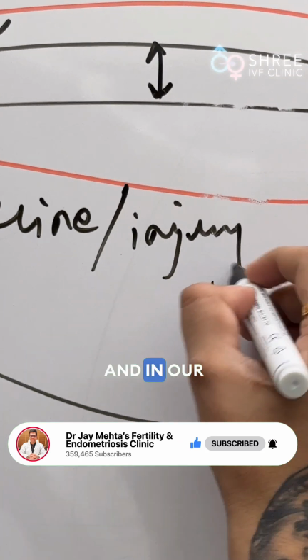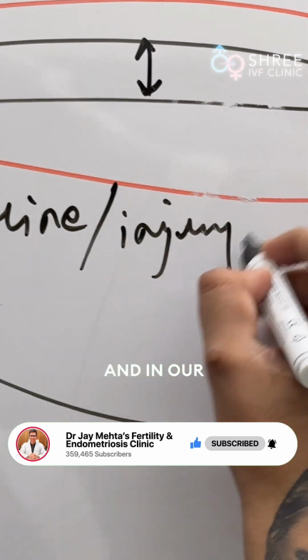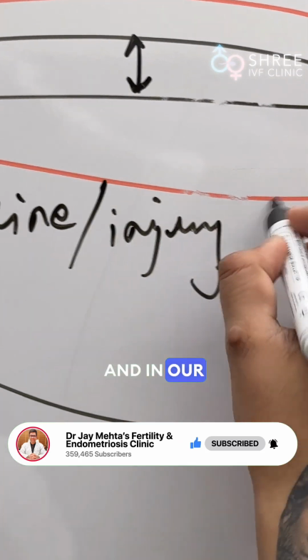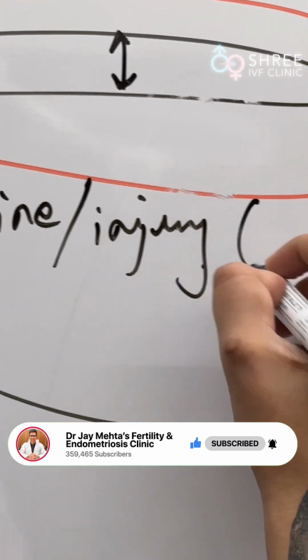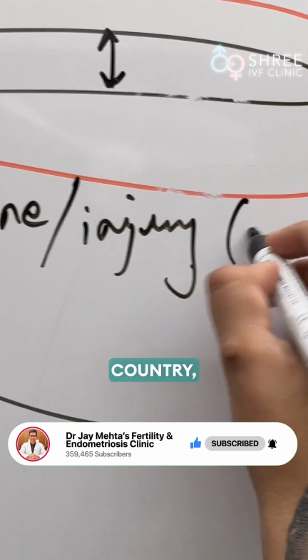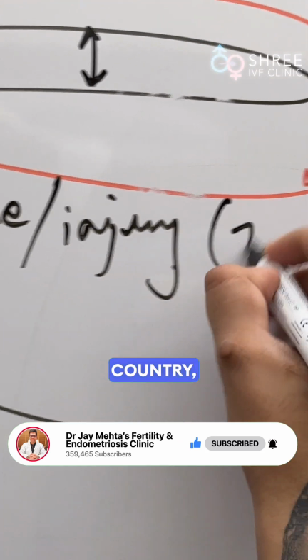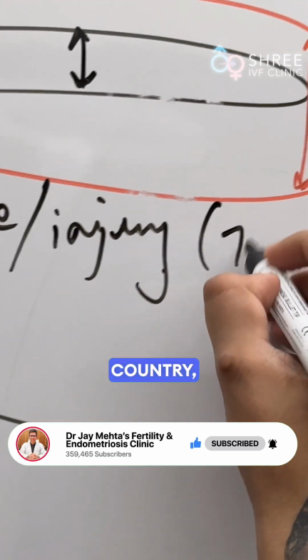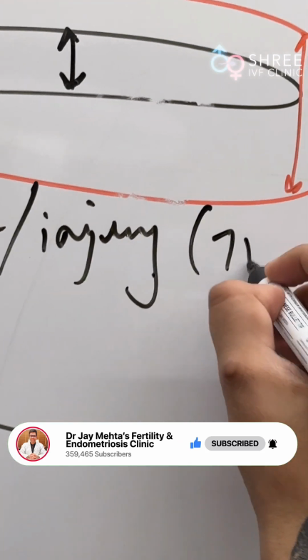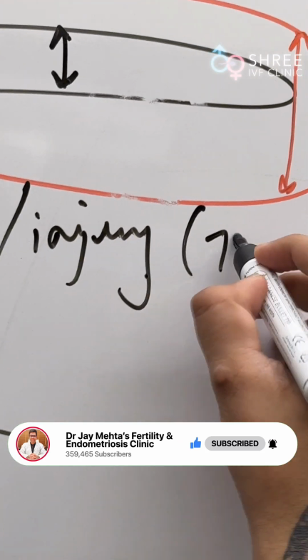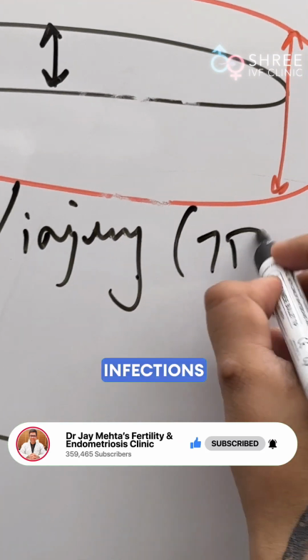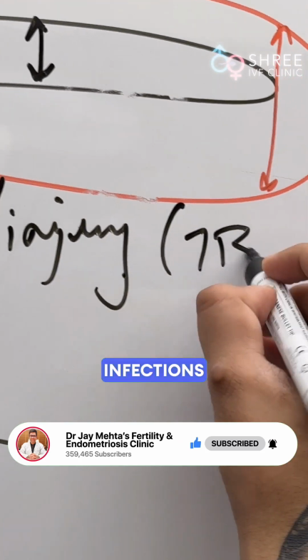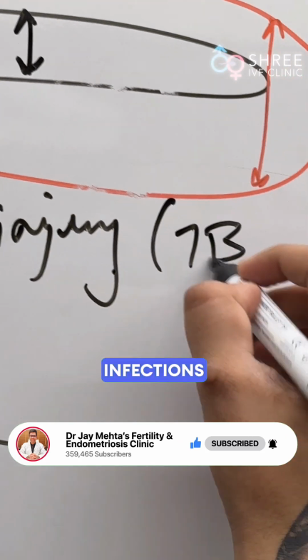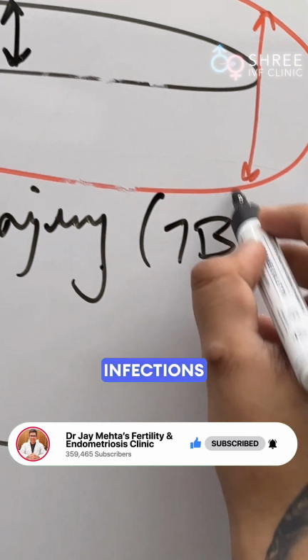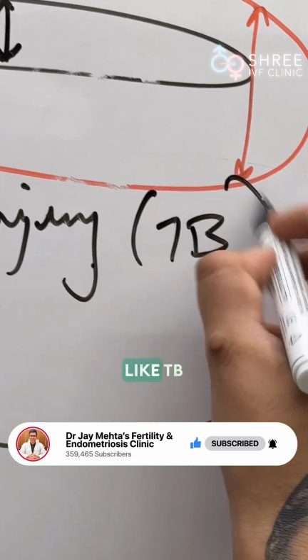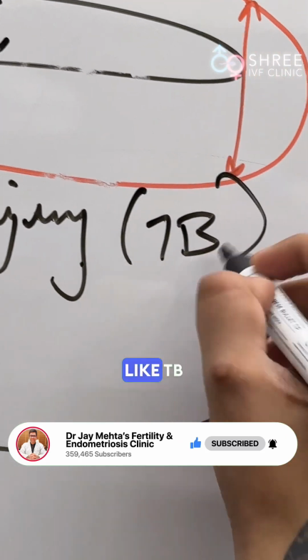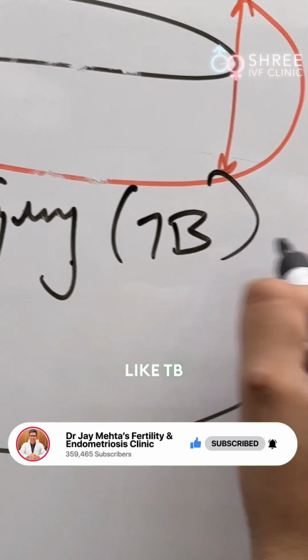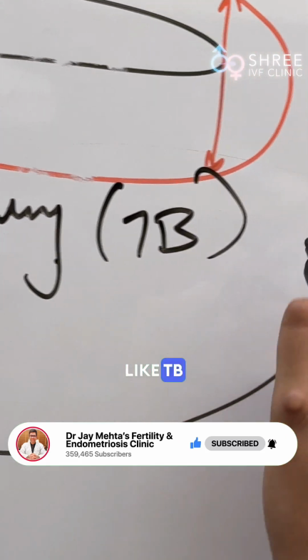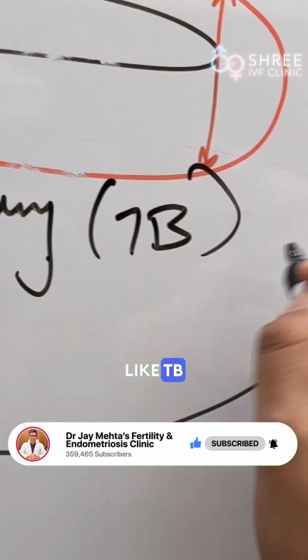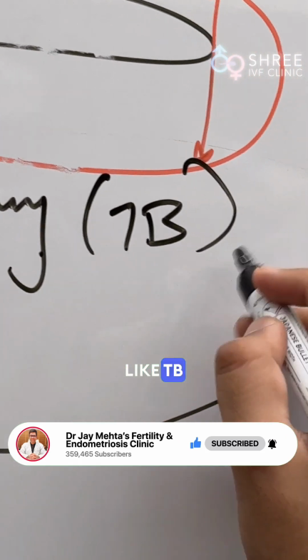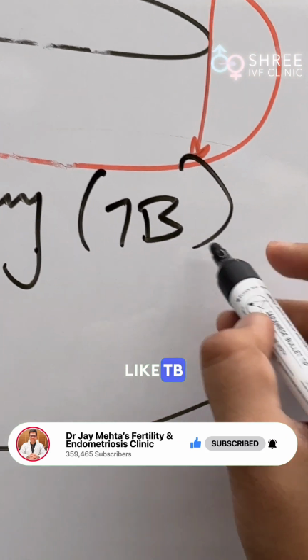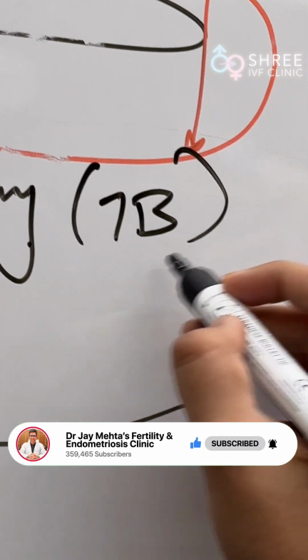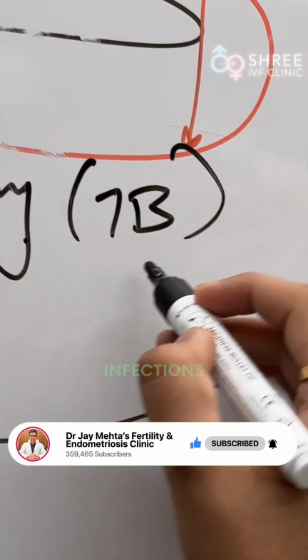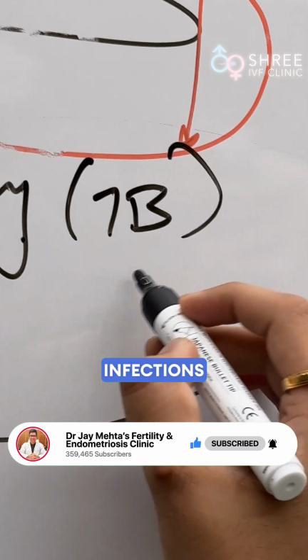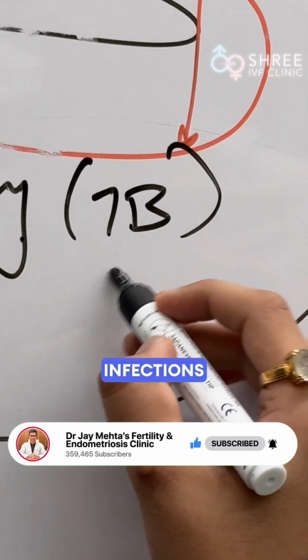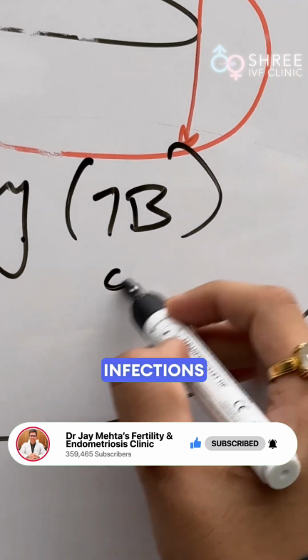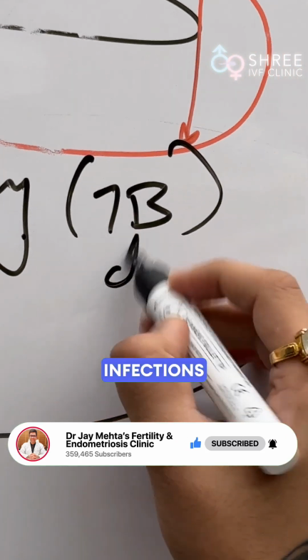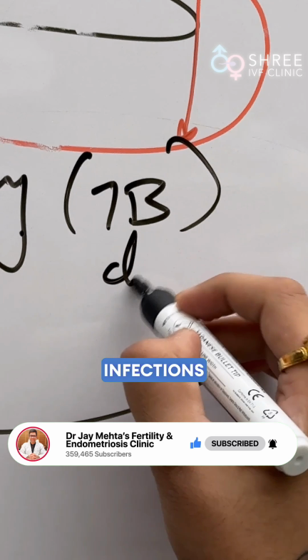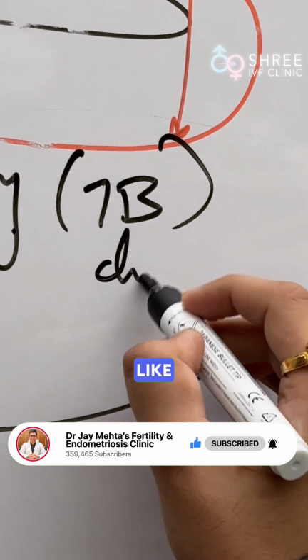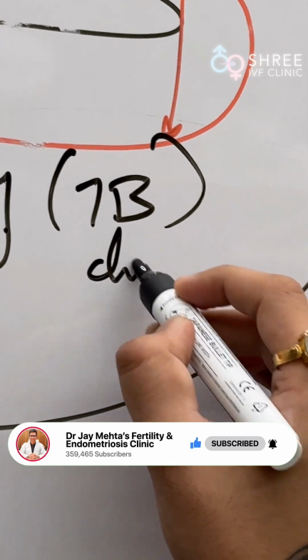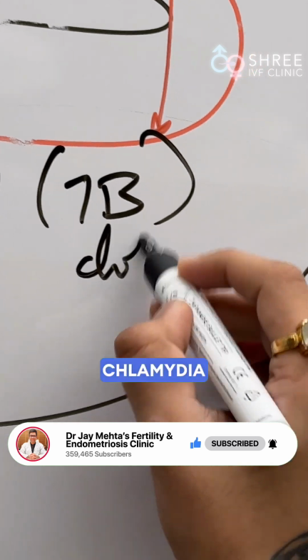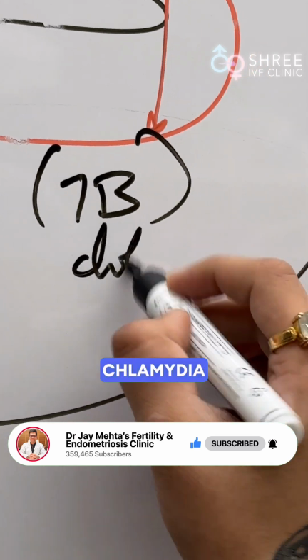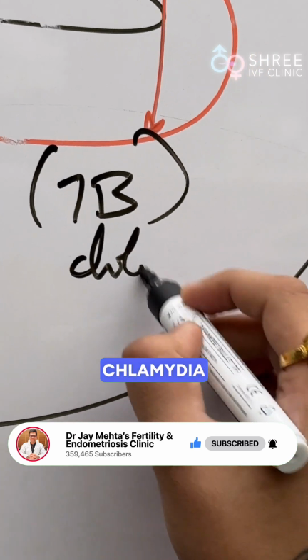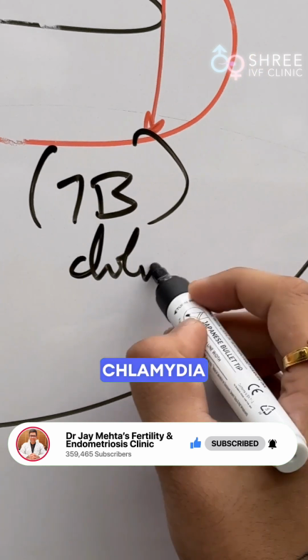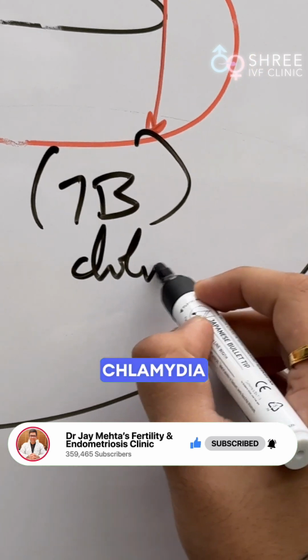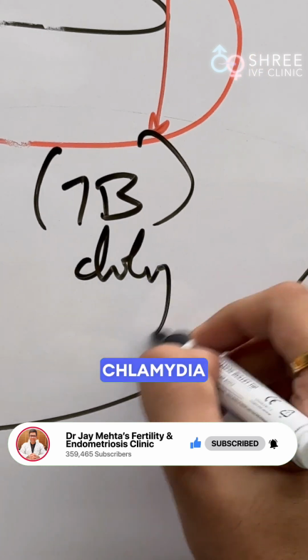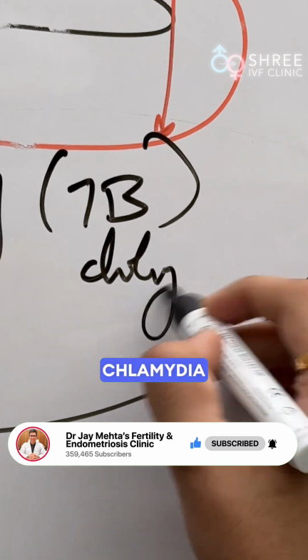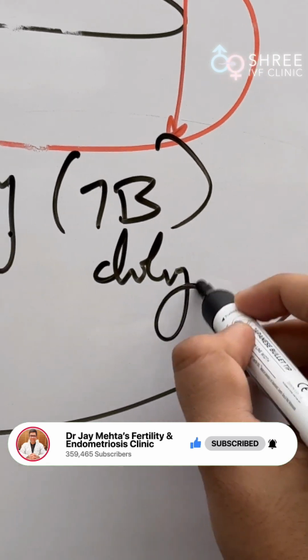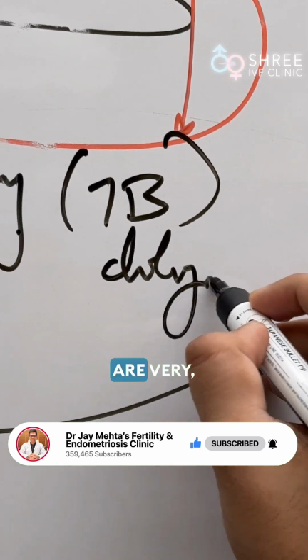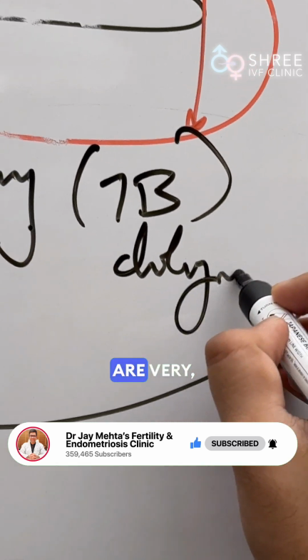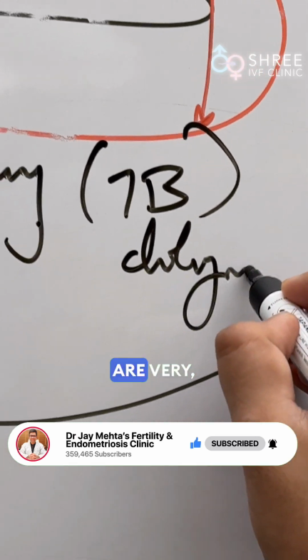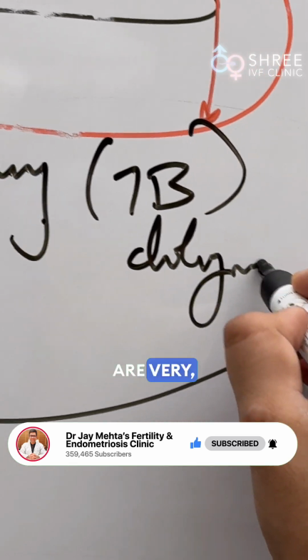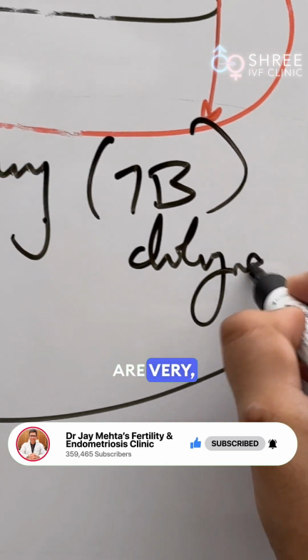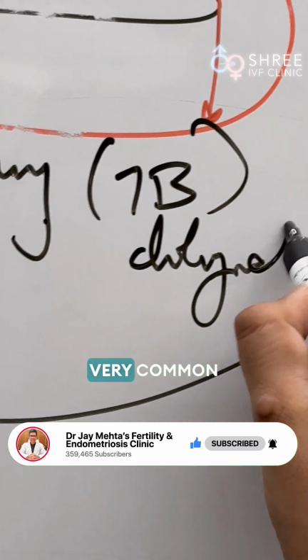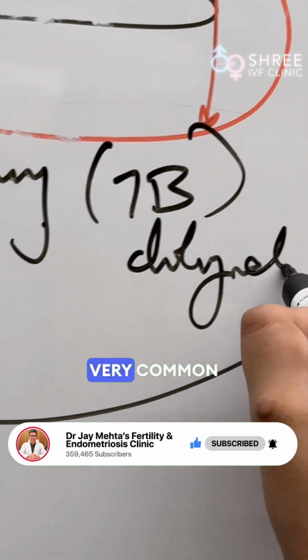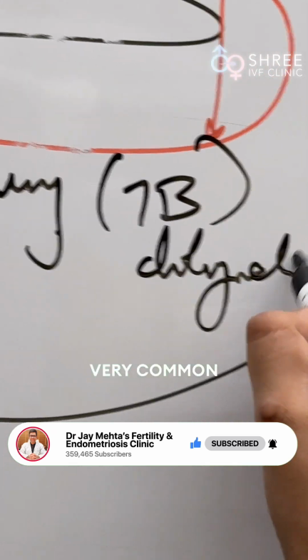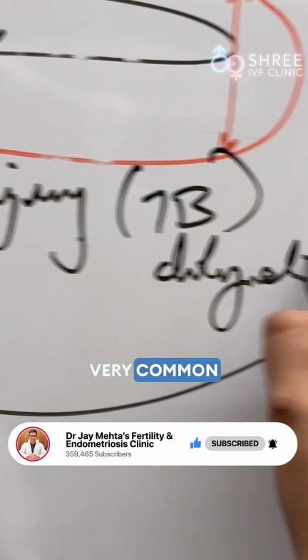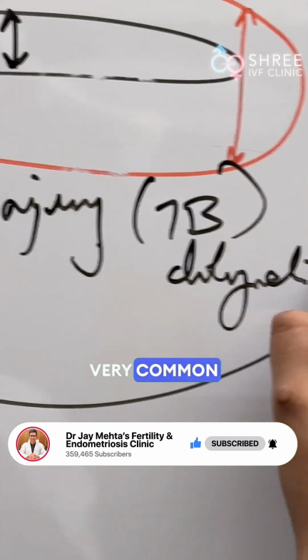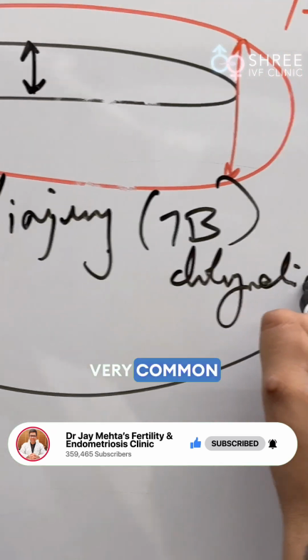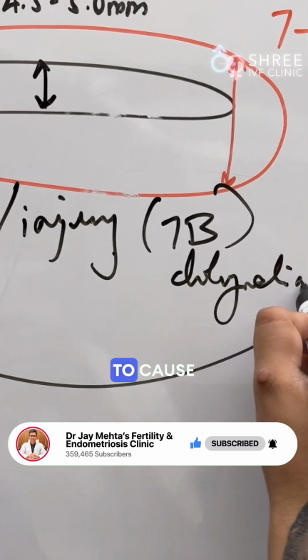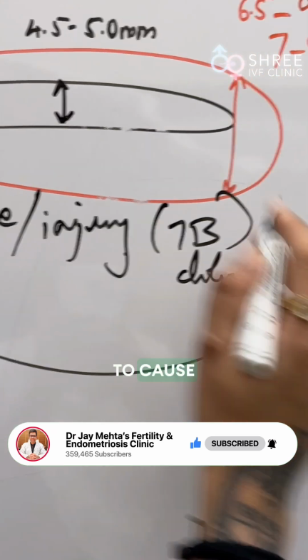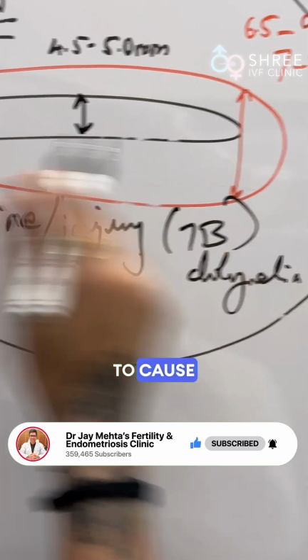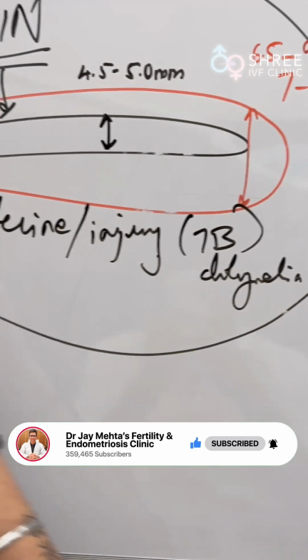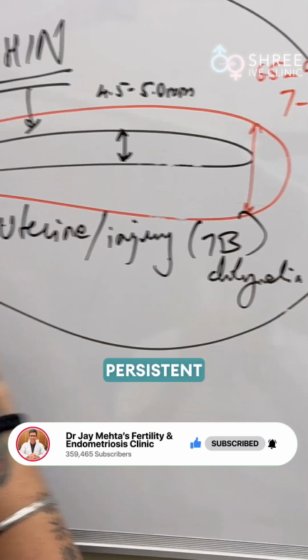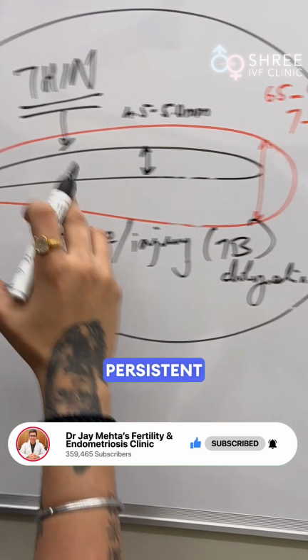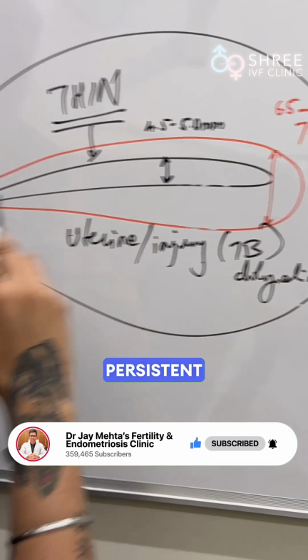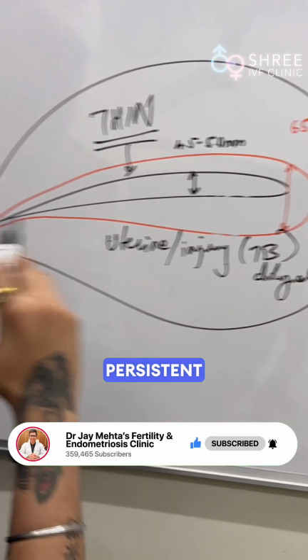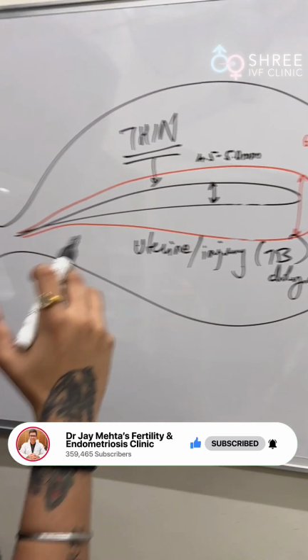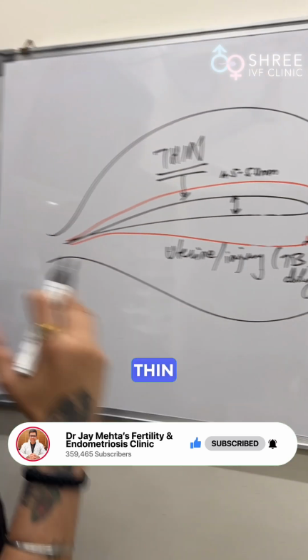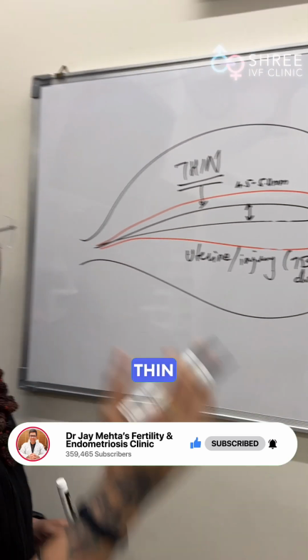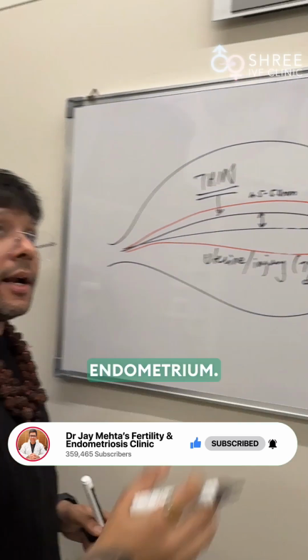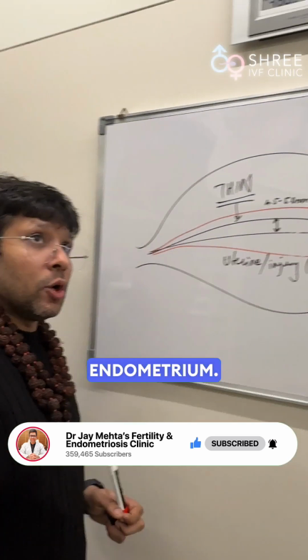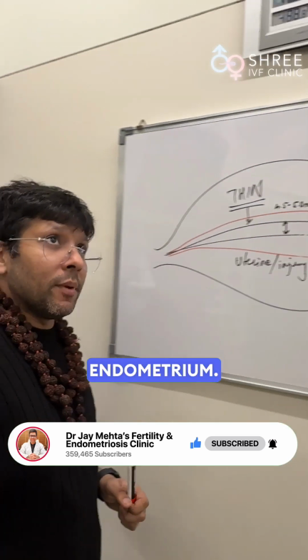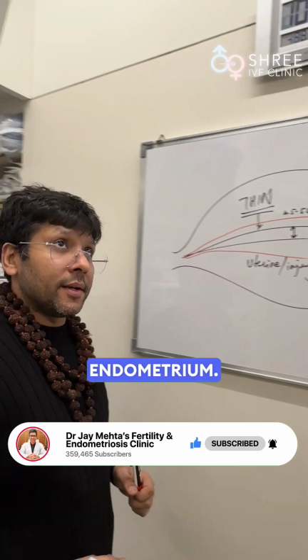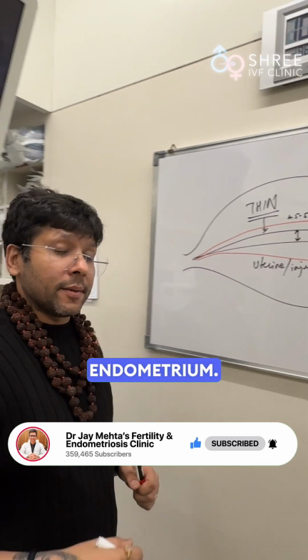And in our country, infections like TB and infections like chlamydia are very very common causes of persistent thin endometrium.